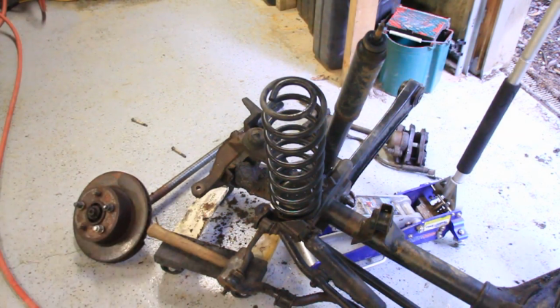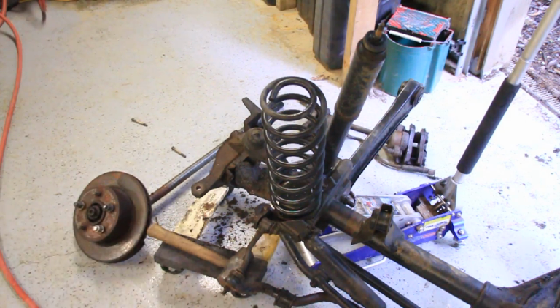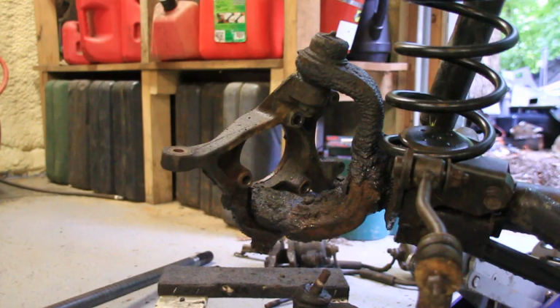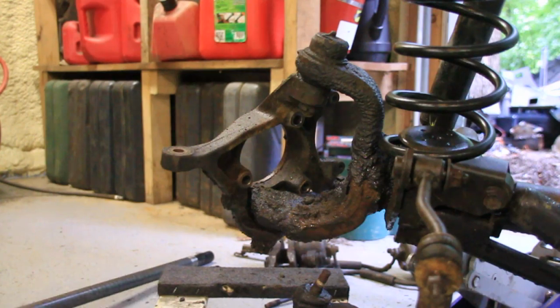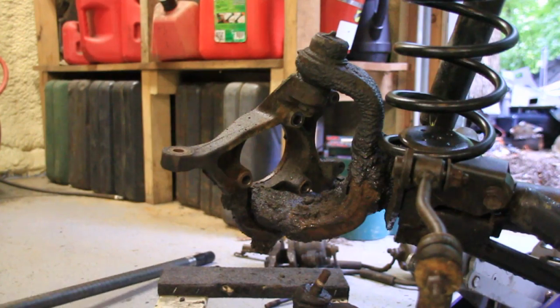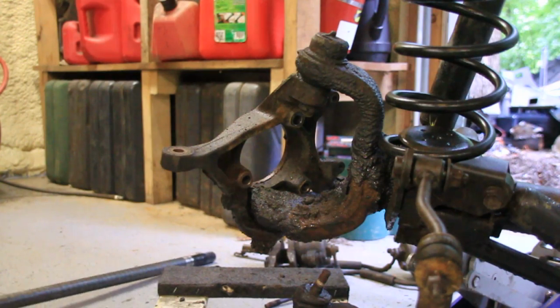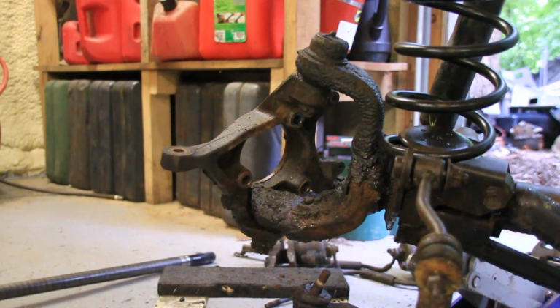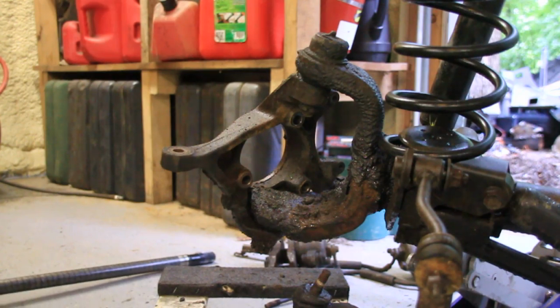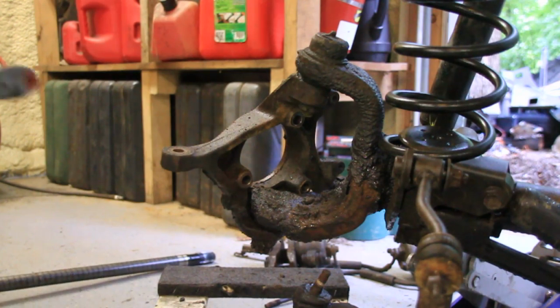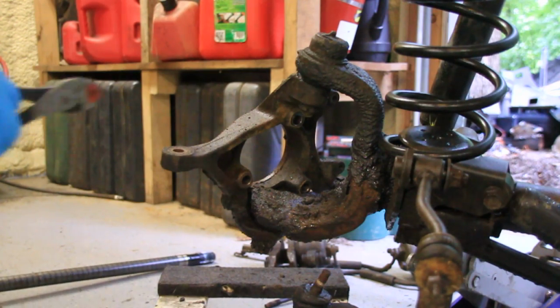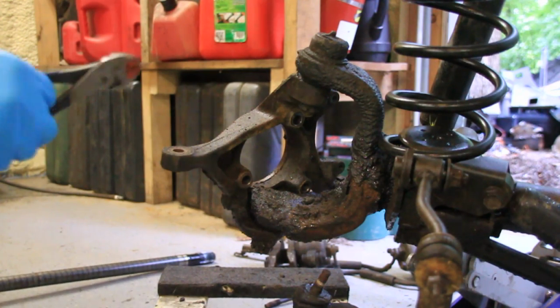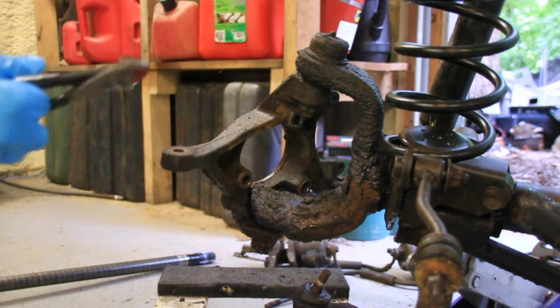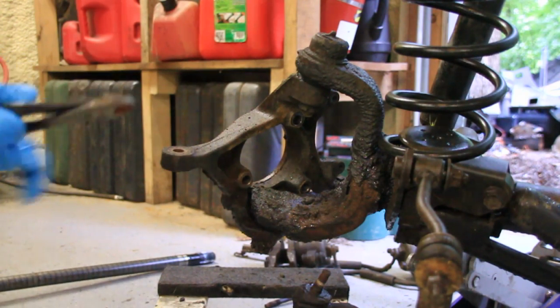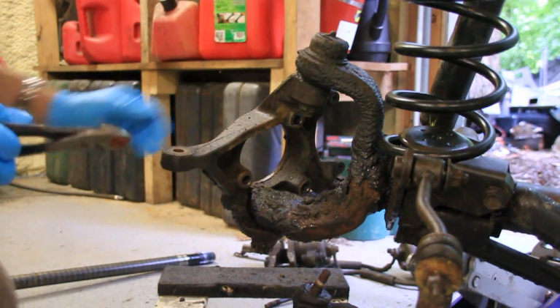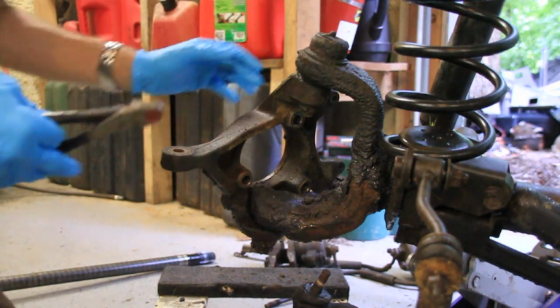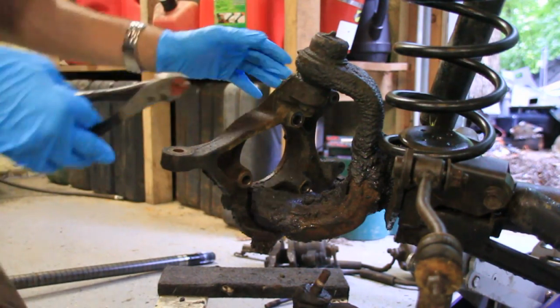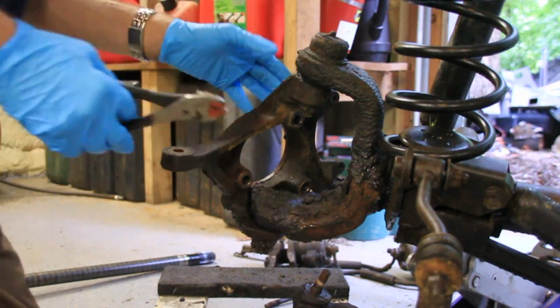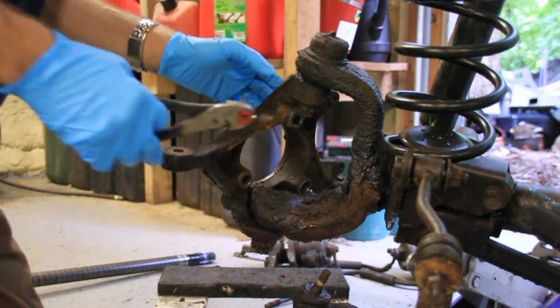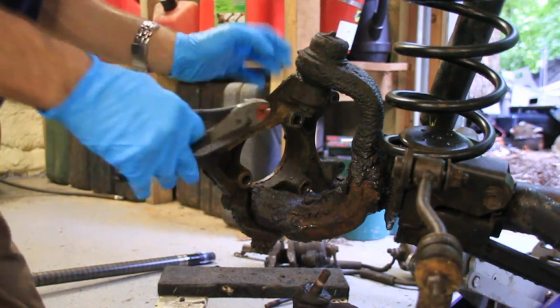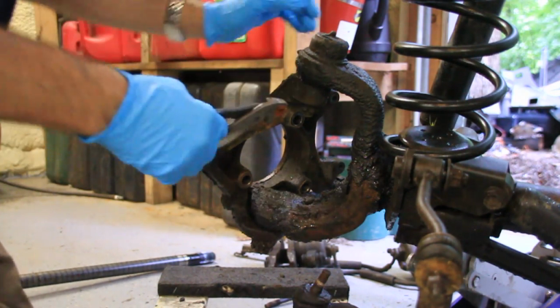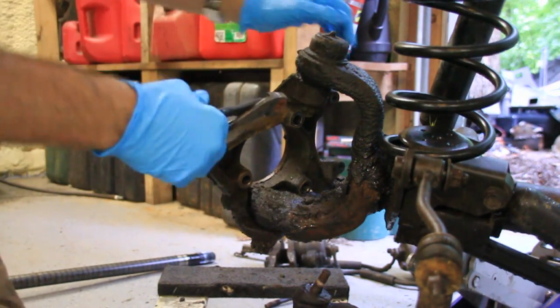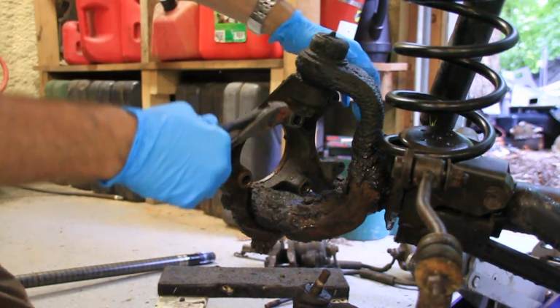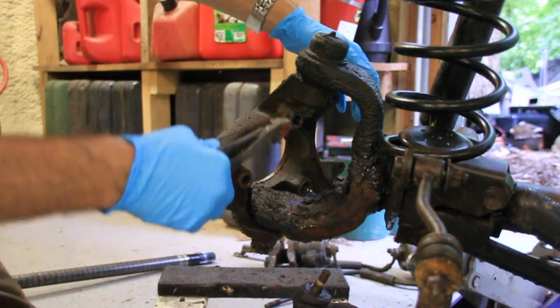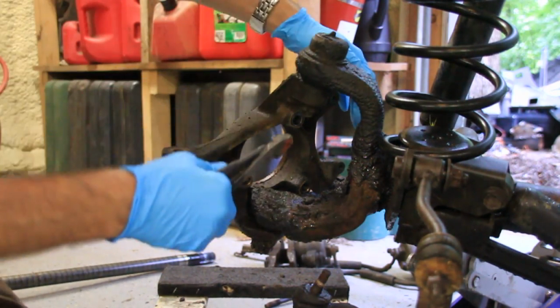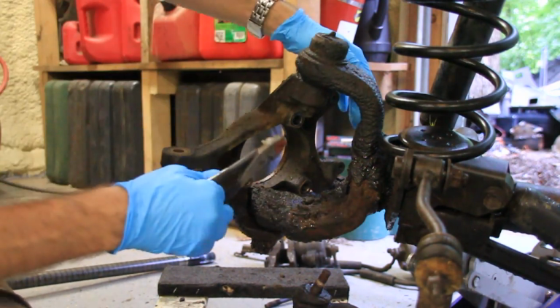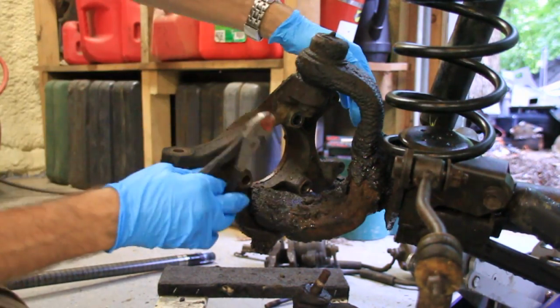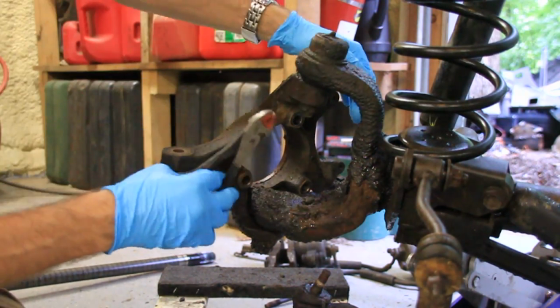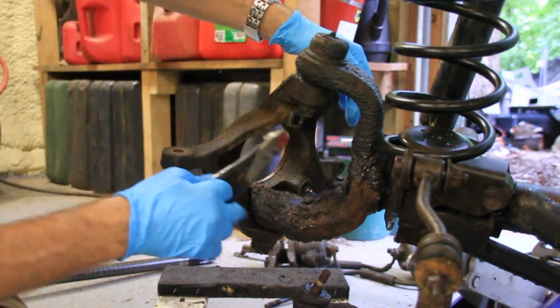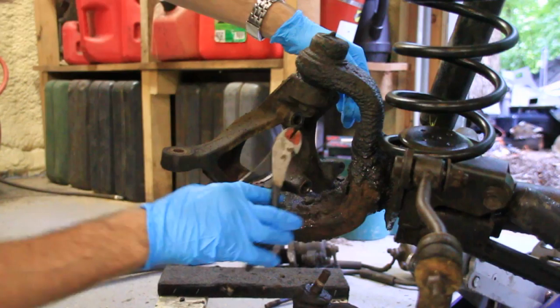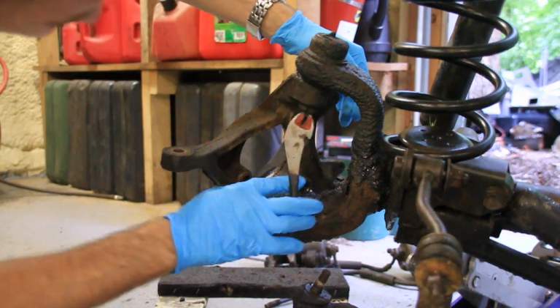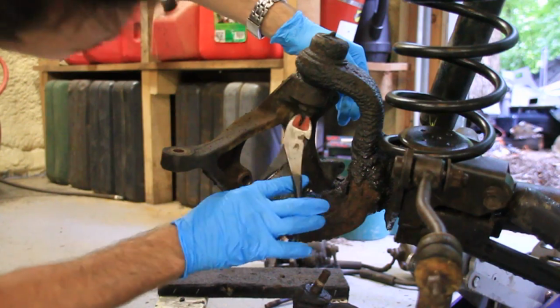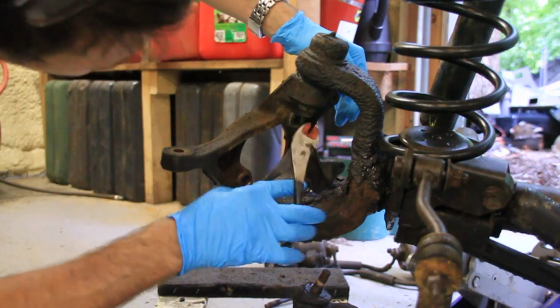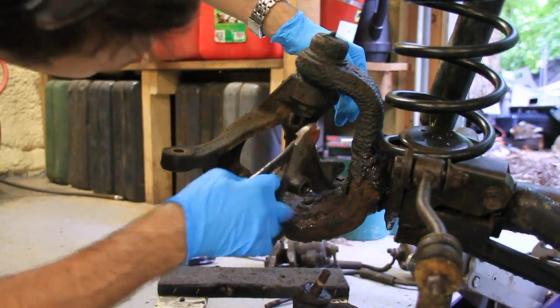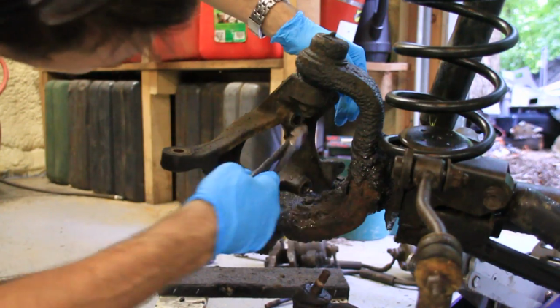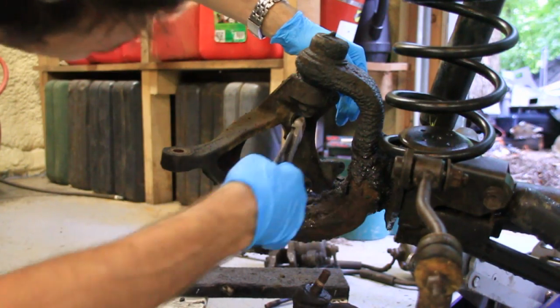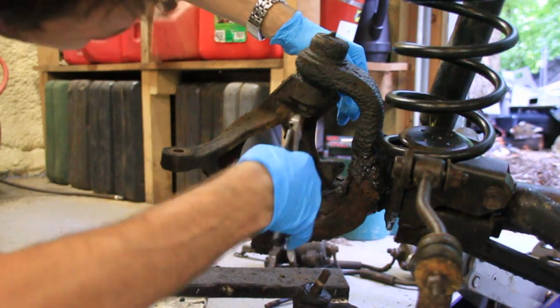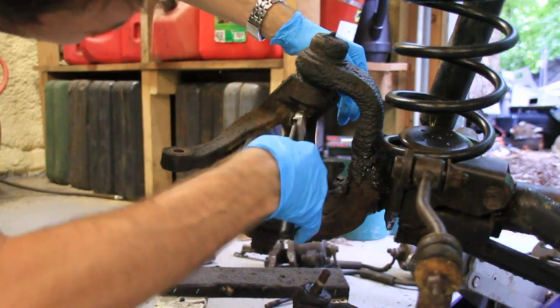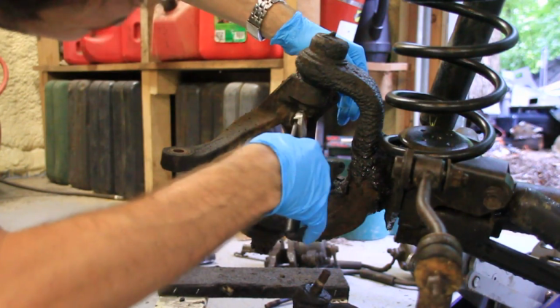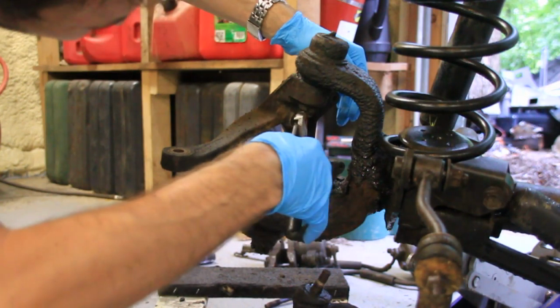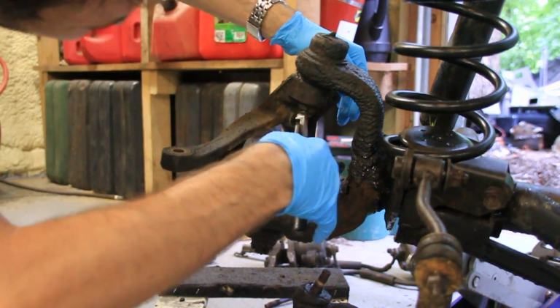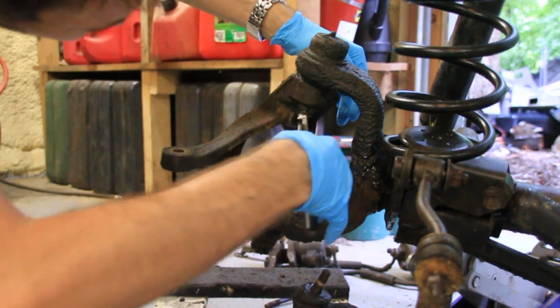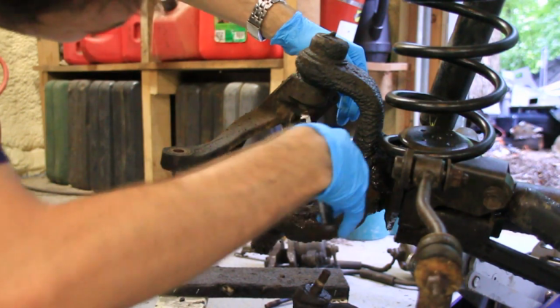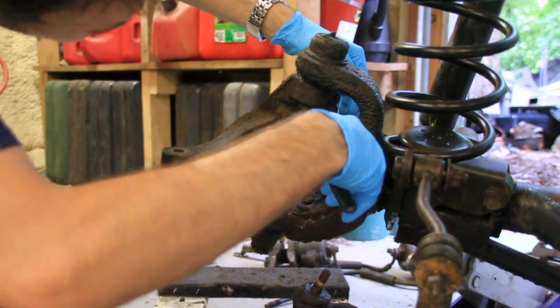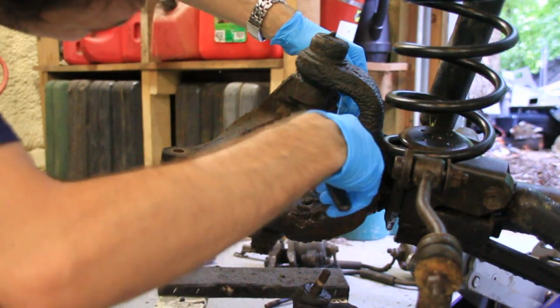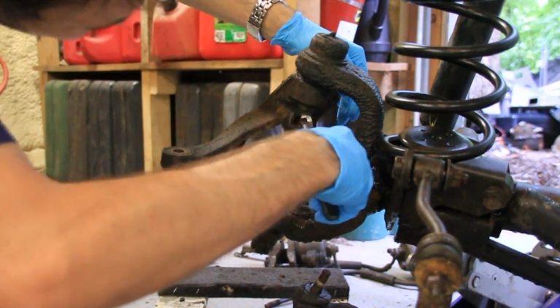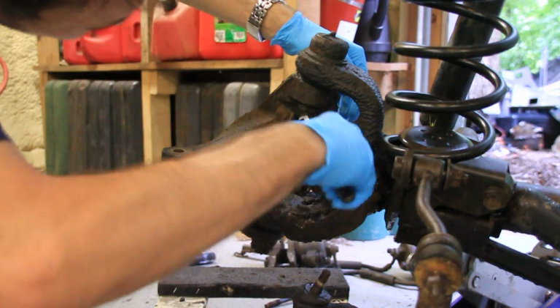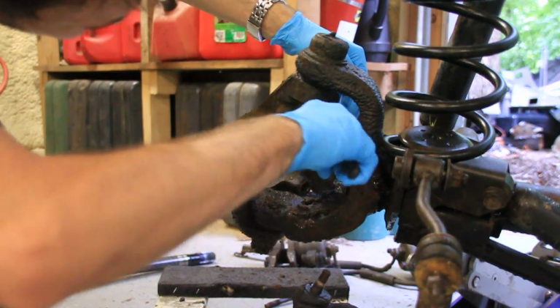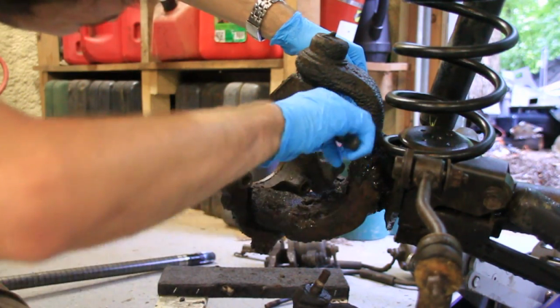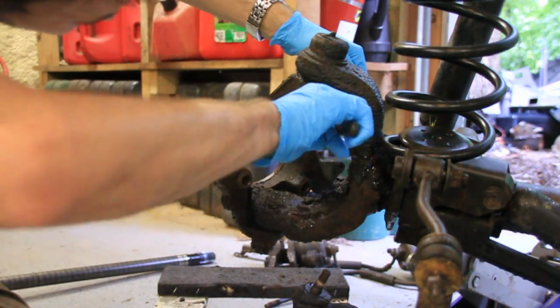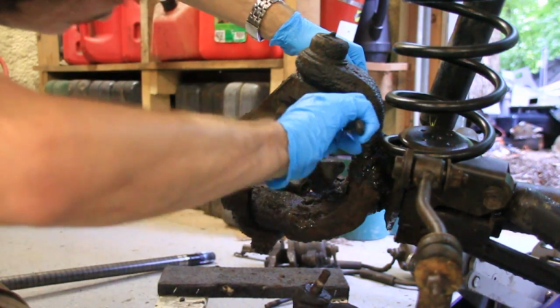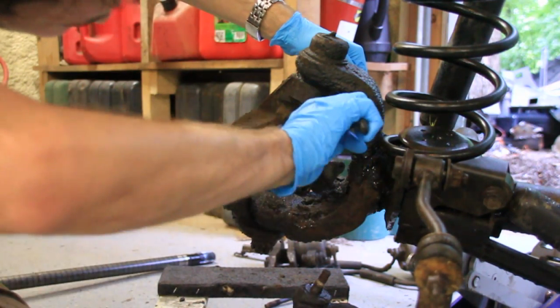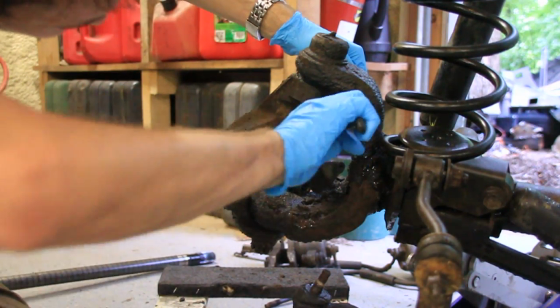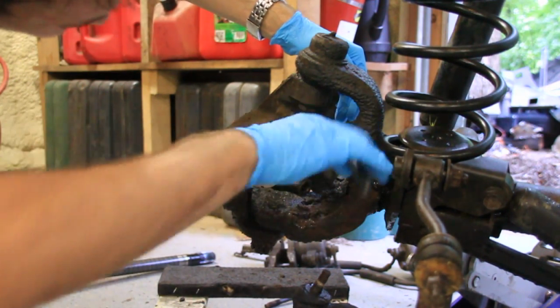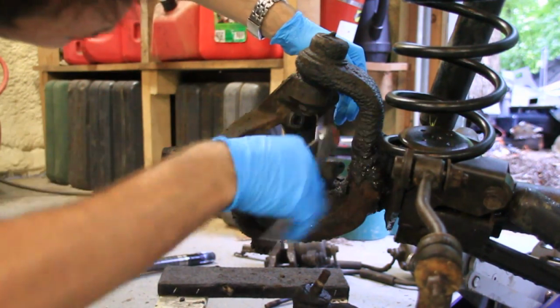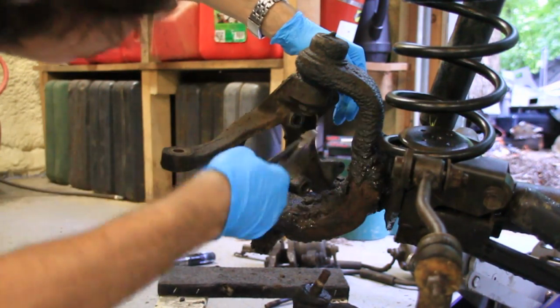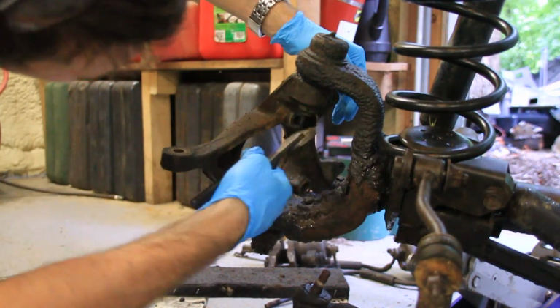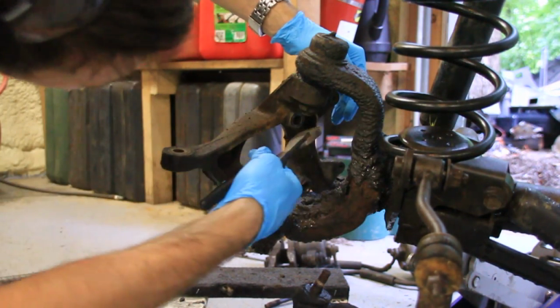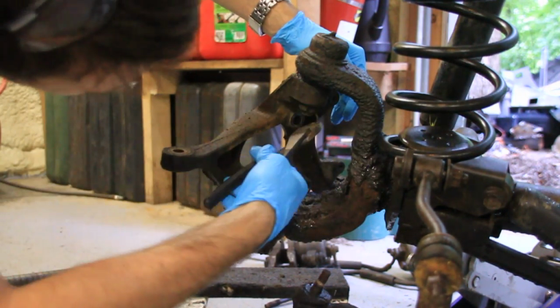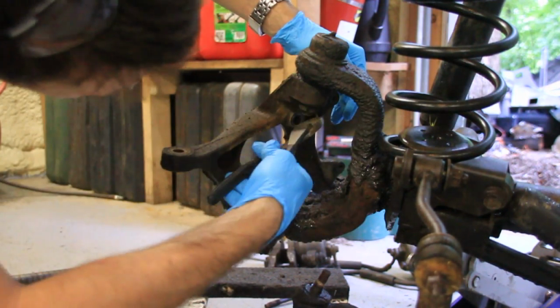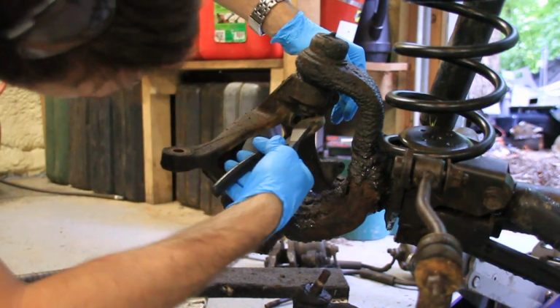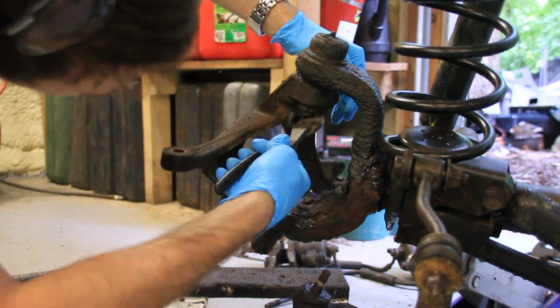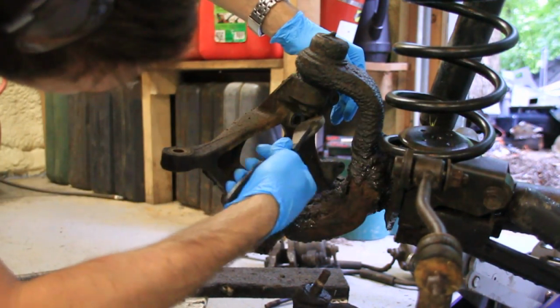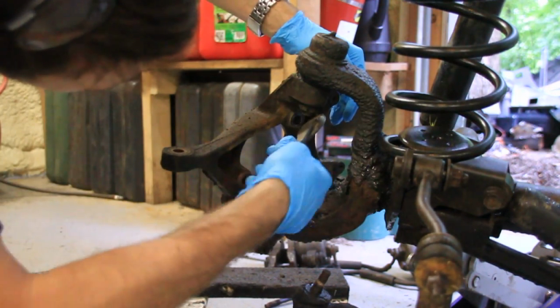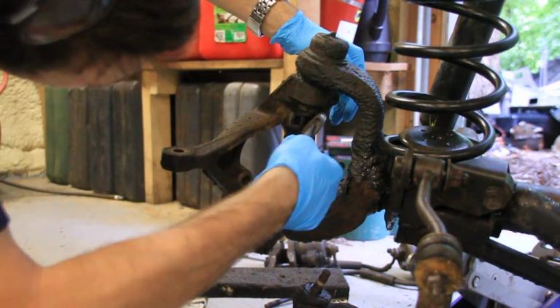The first thing you want to do is remove your axle shaft and brakes. I've got a video on that if you're interested so check that out.